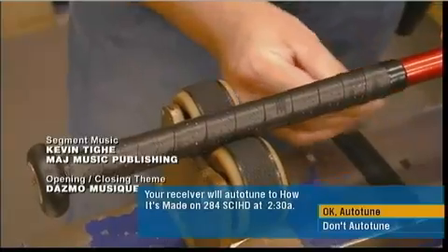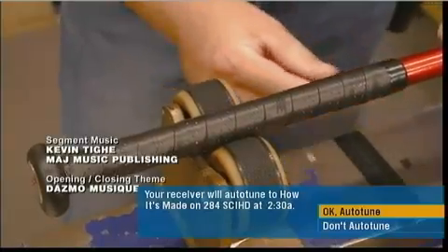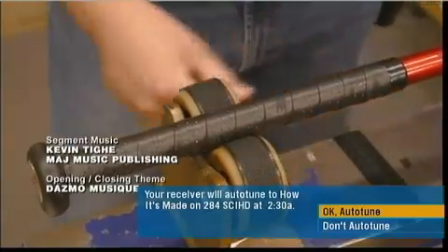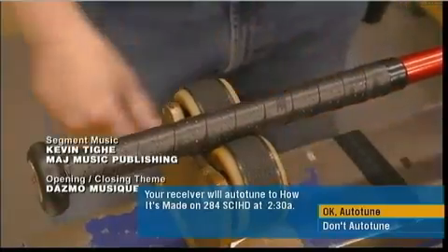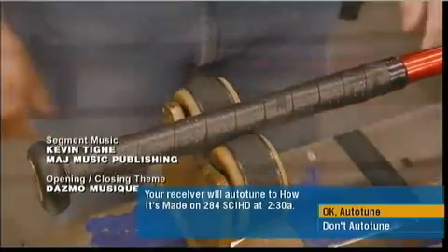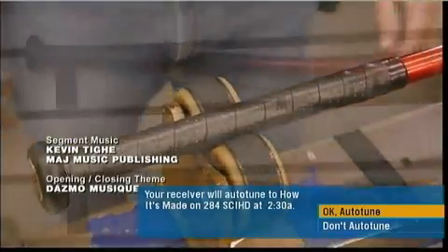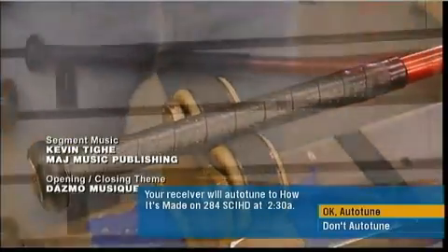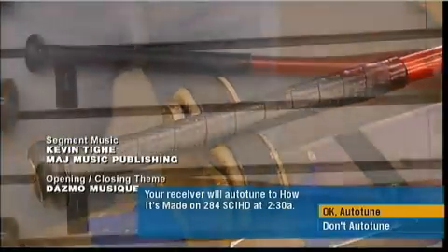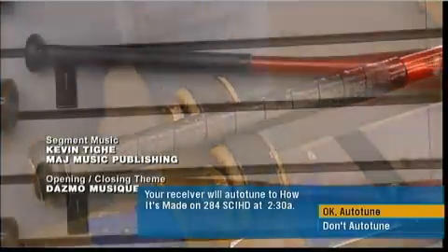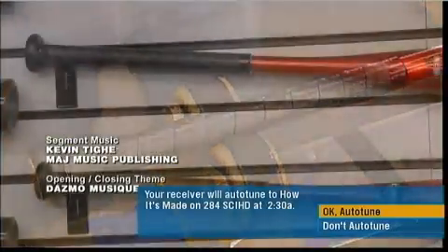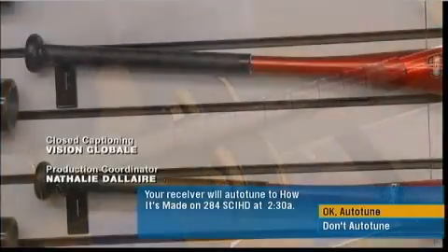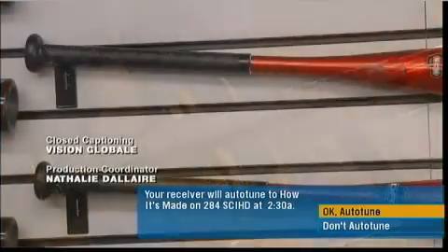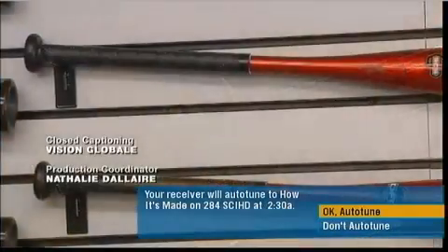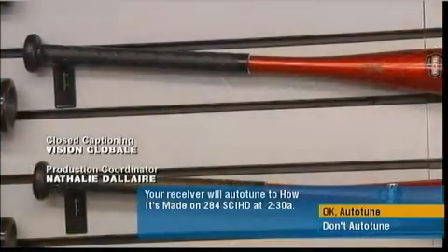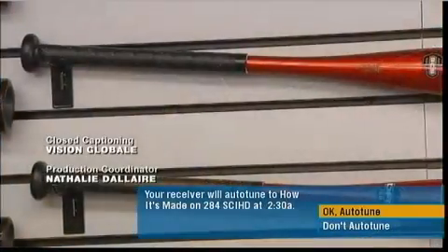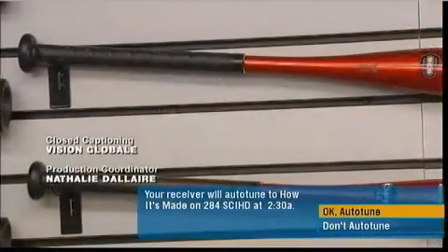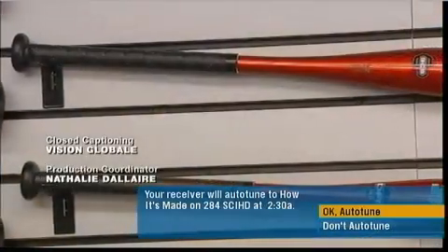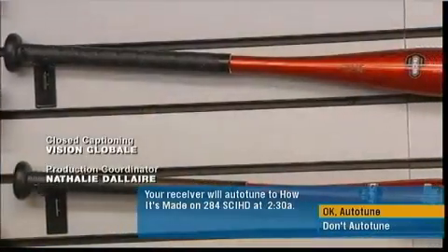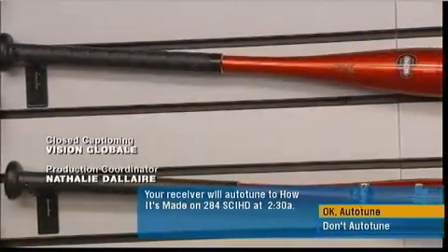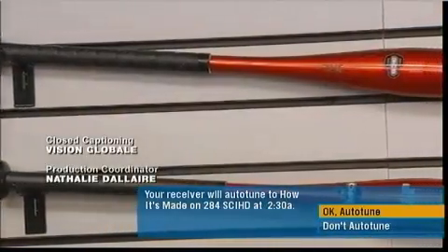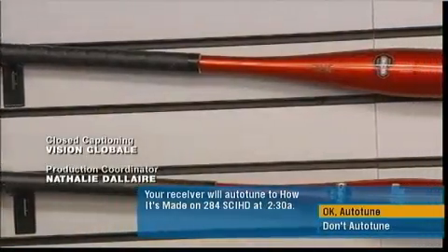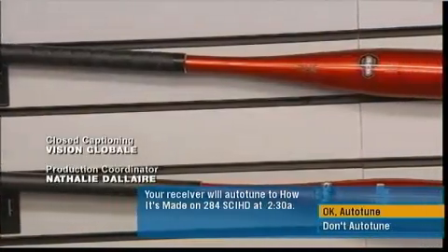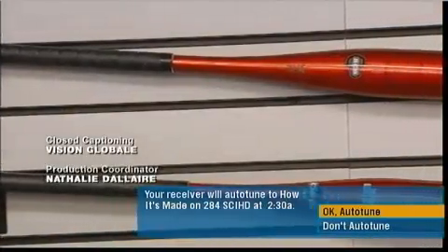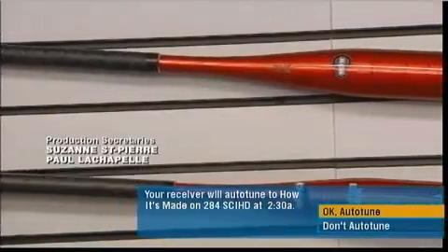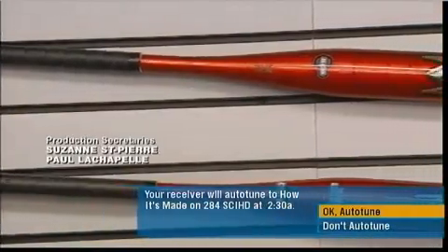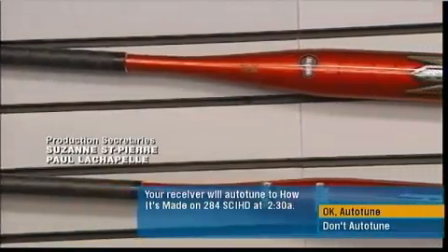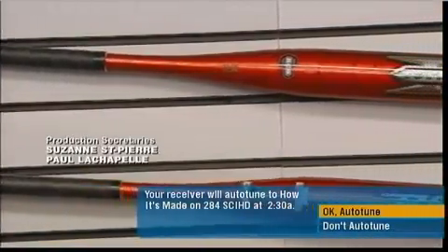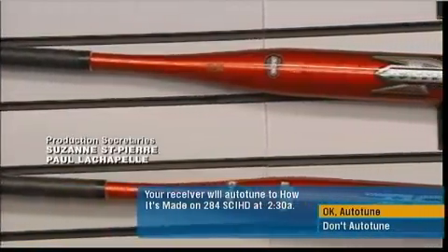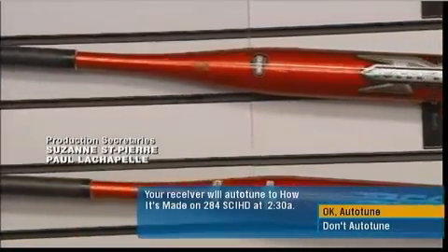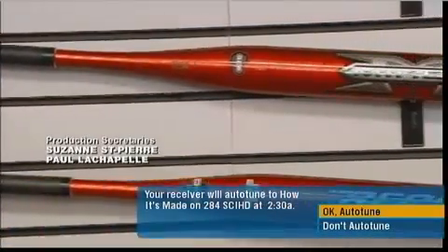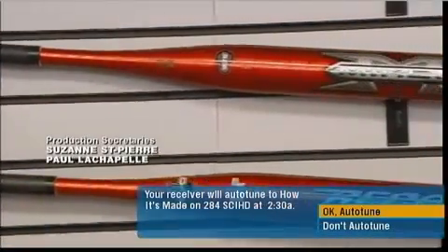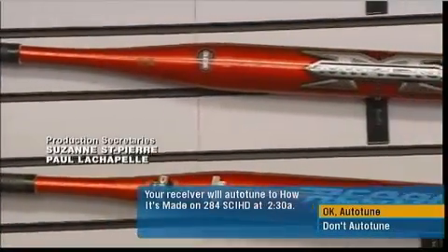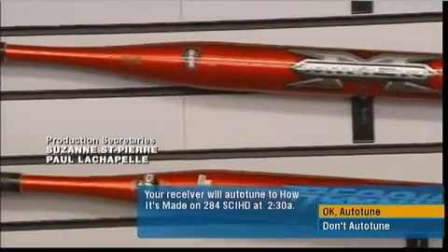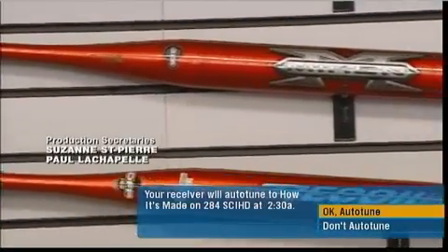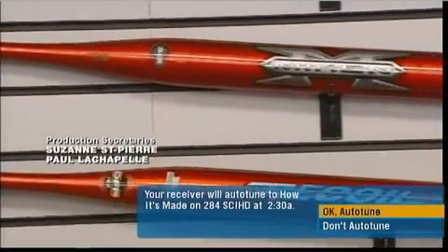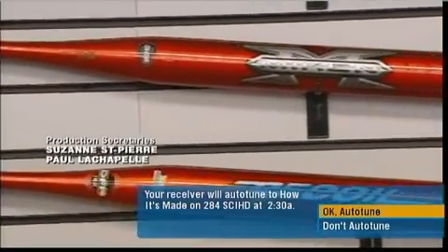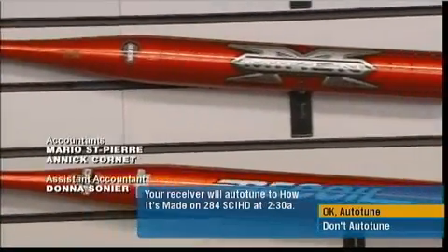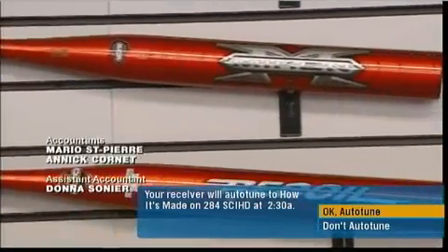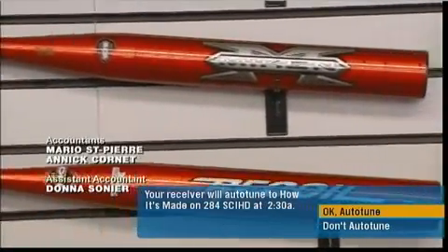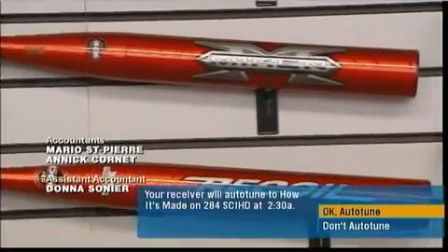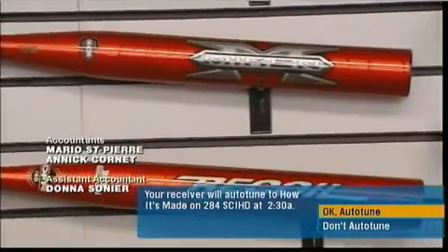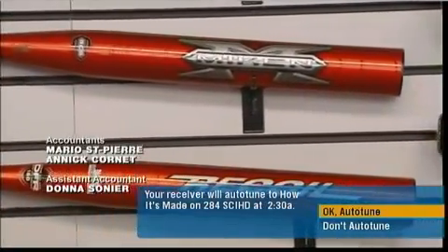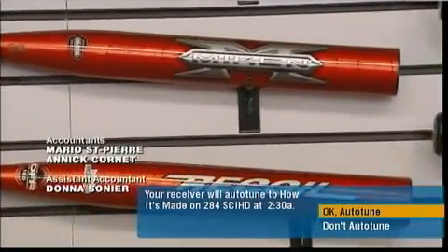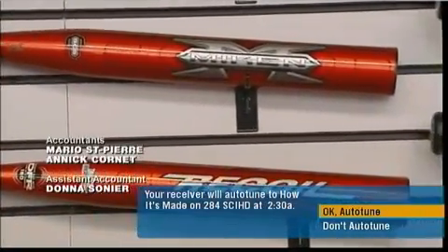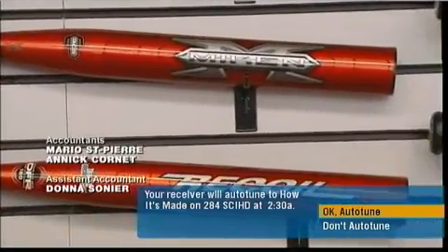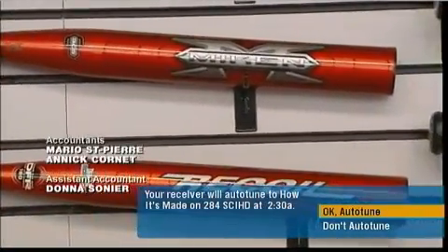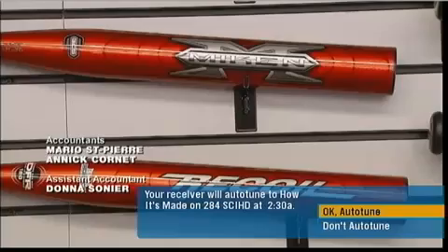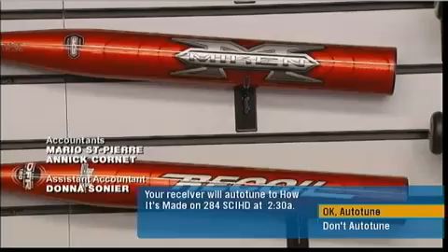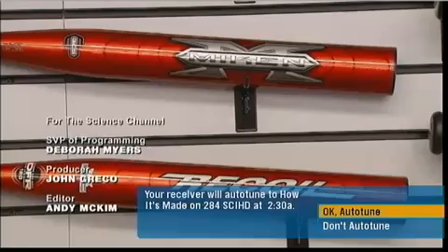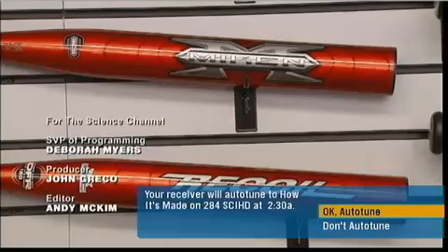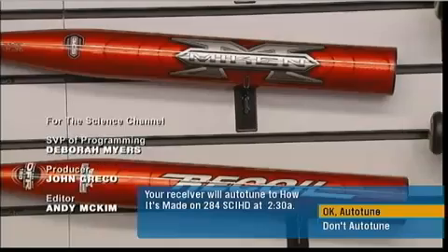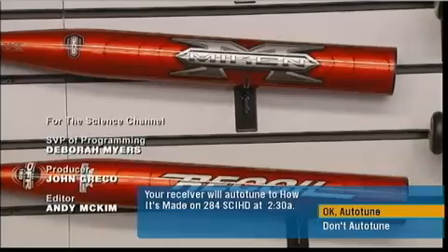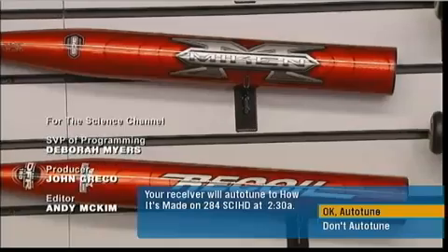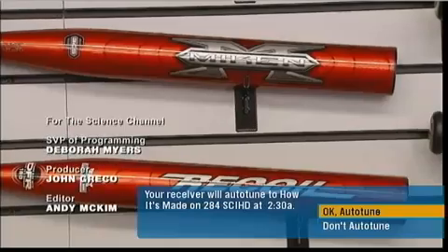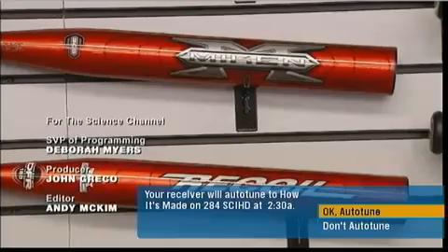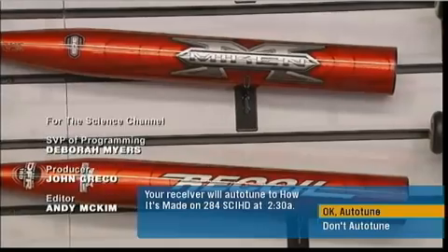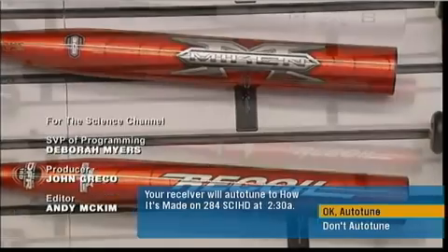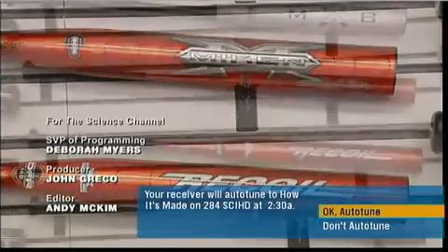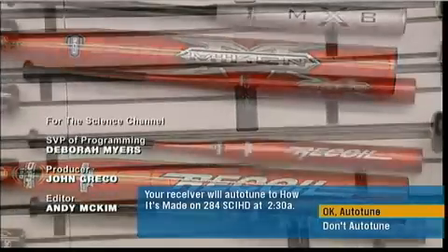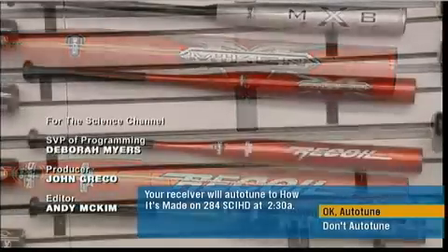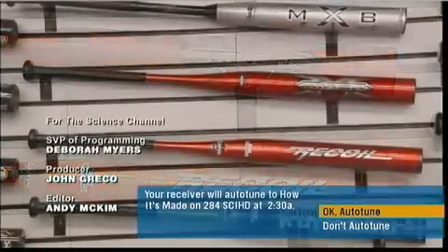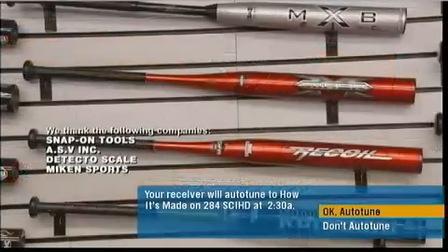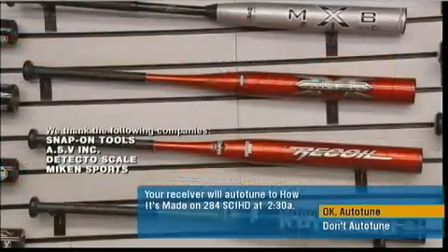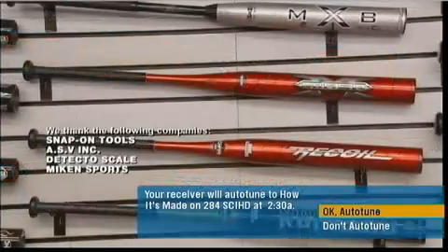These high-tech bats are now ready to team up with raw talent, and they could blow the competition out of the ballpark.